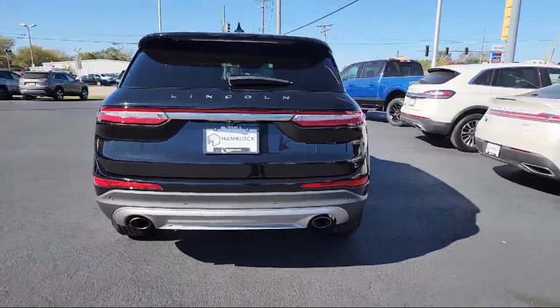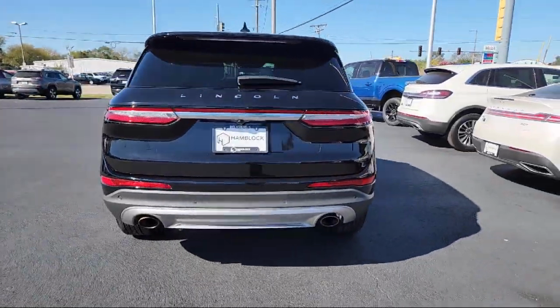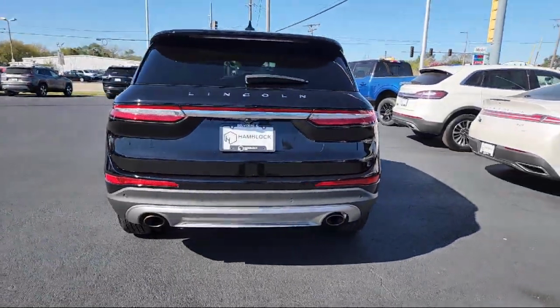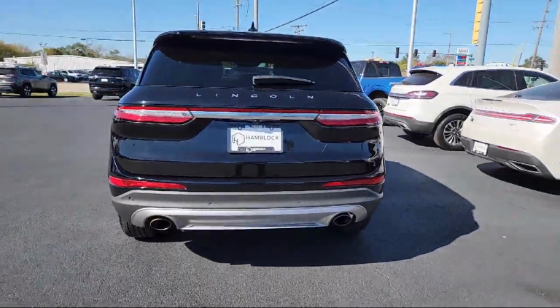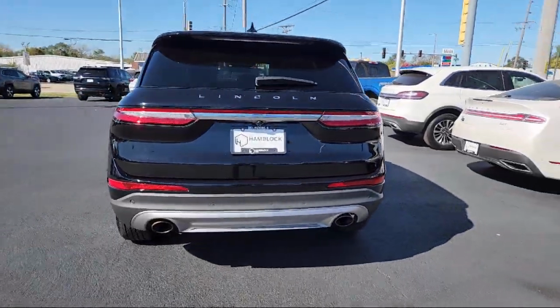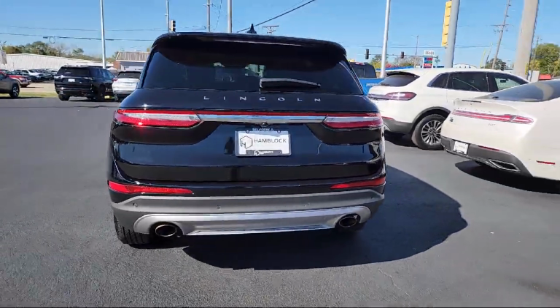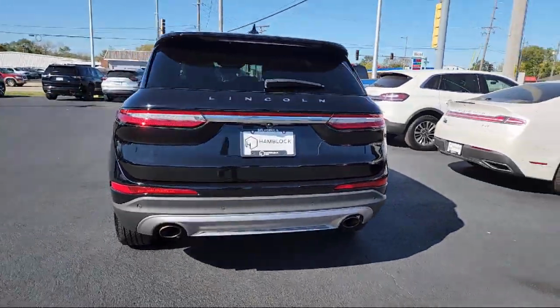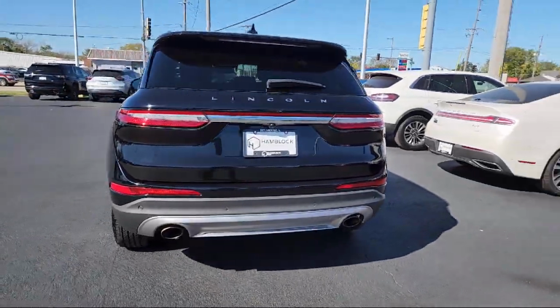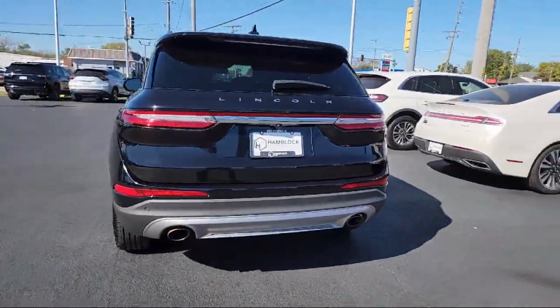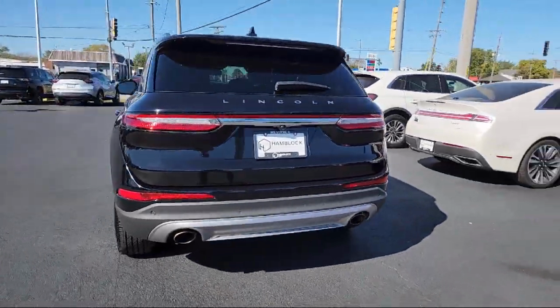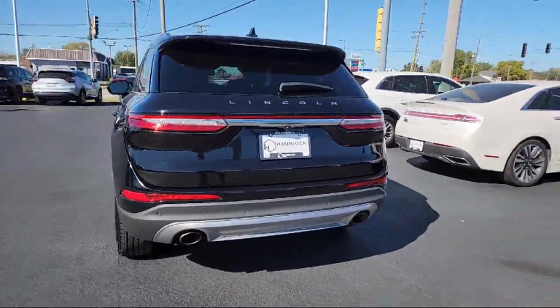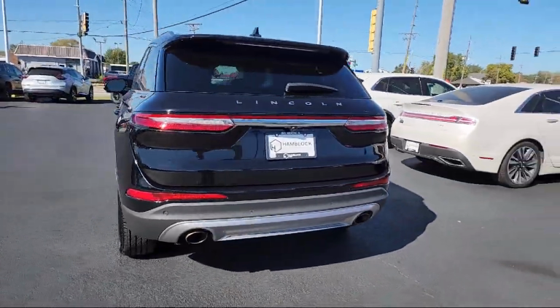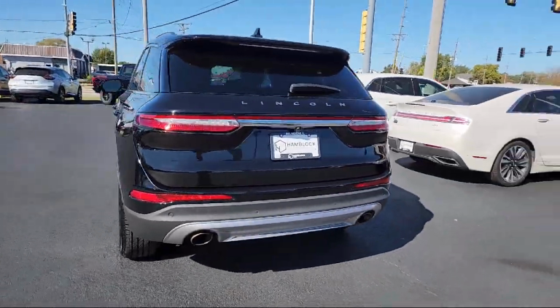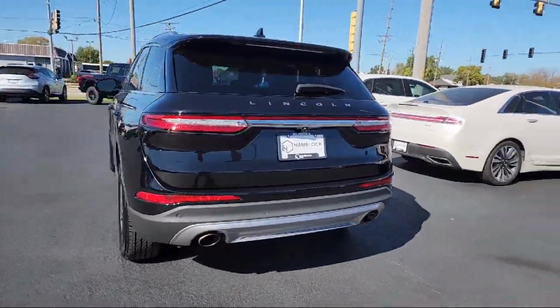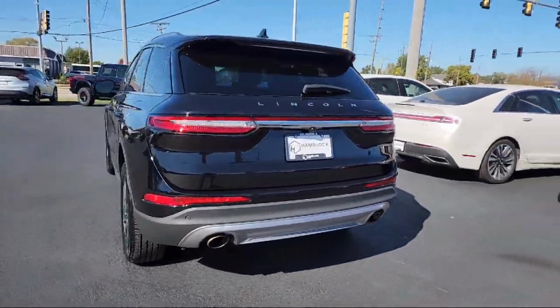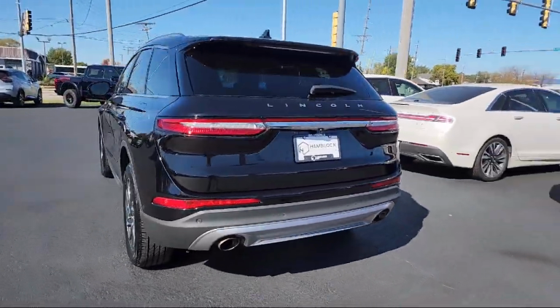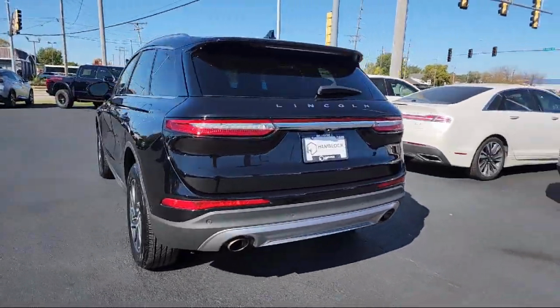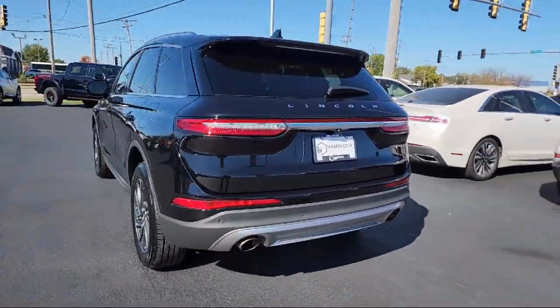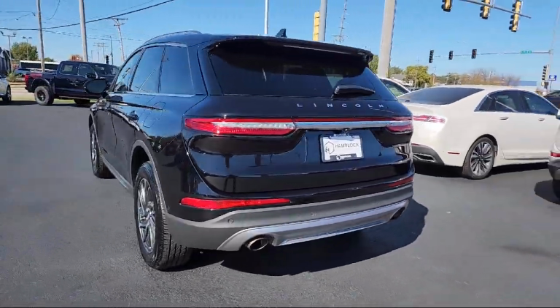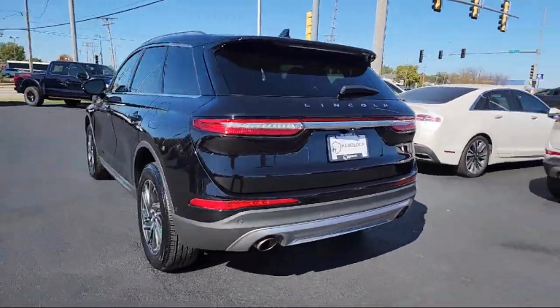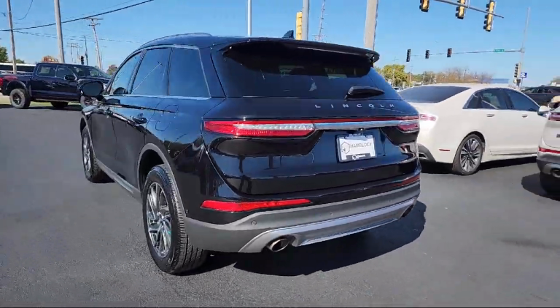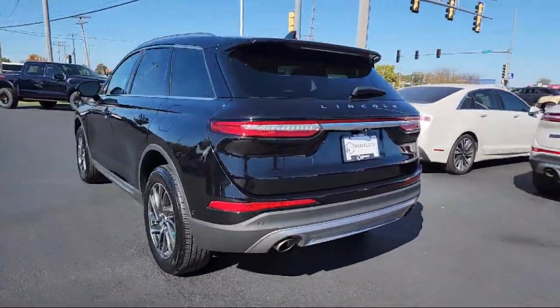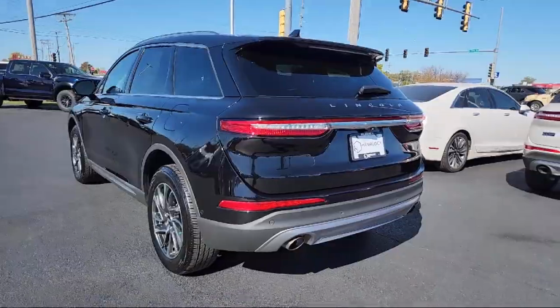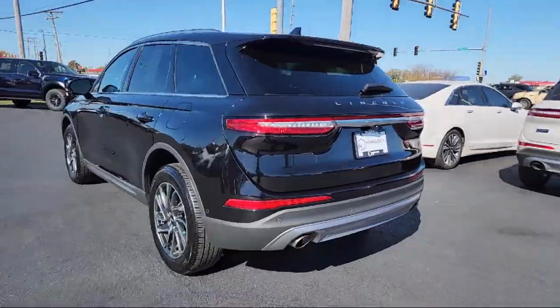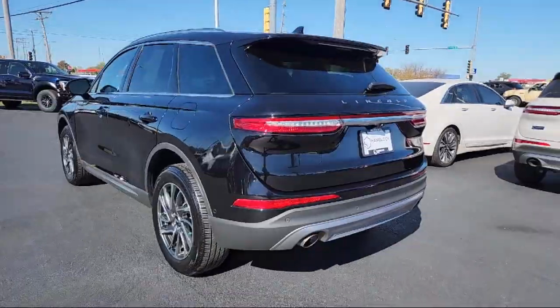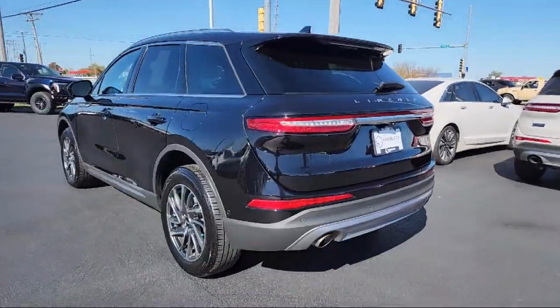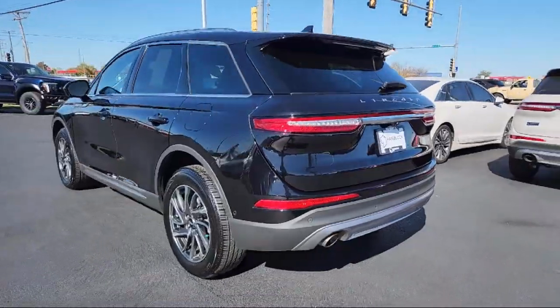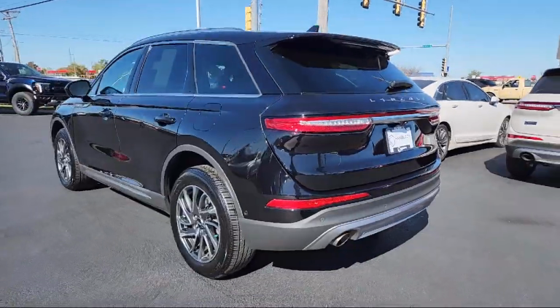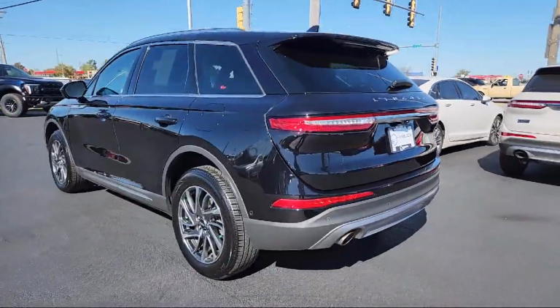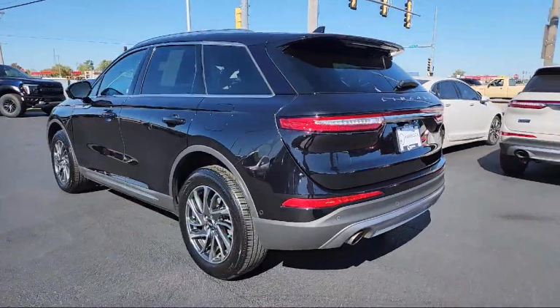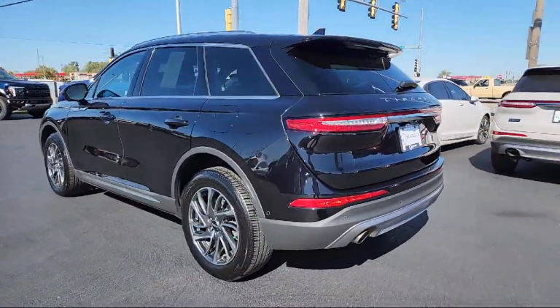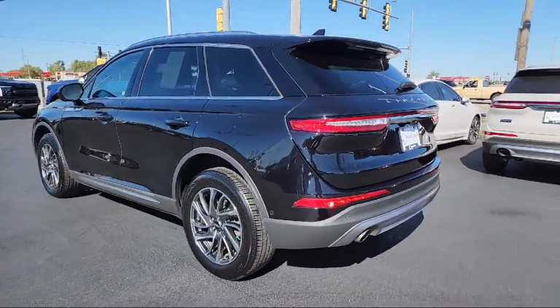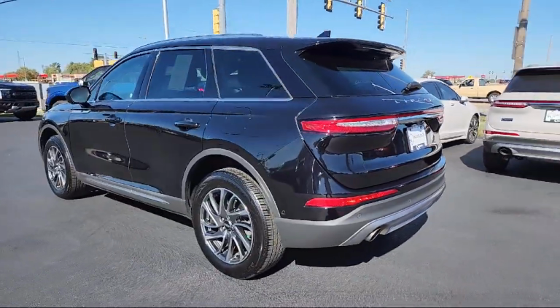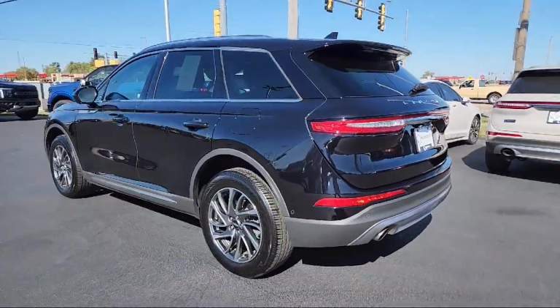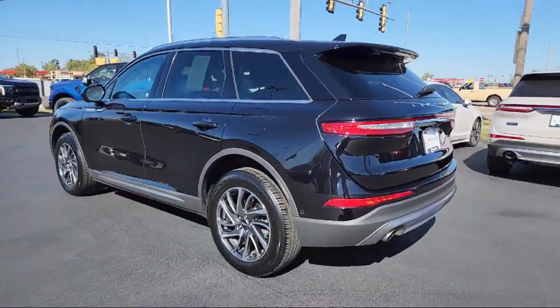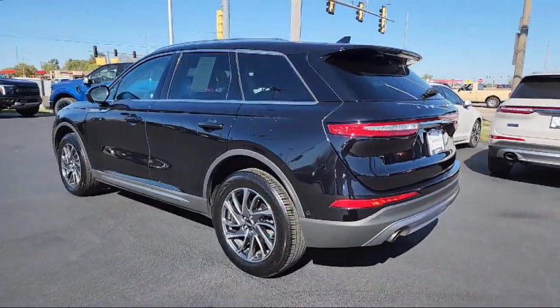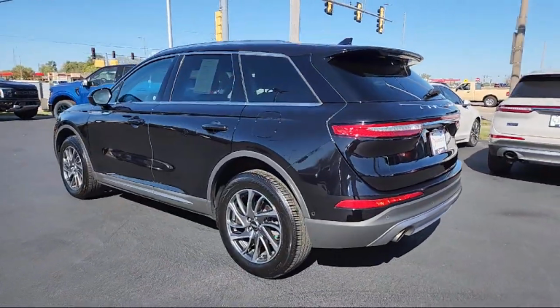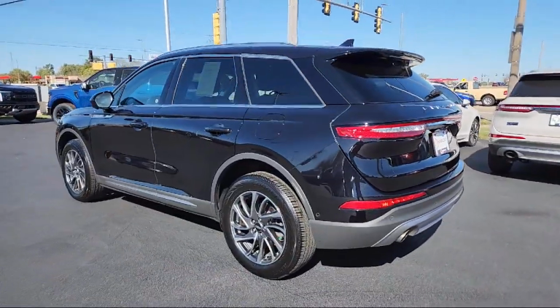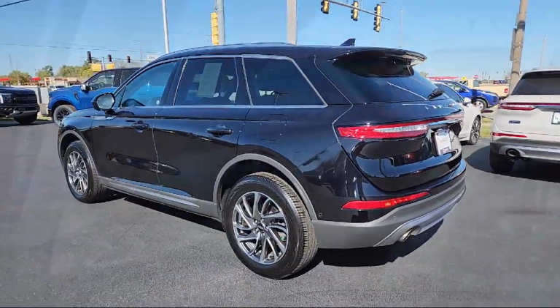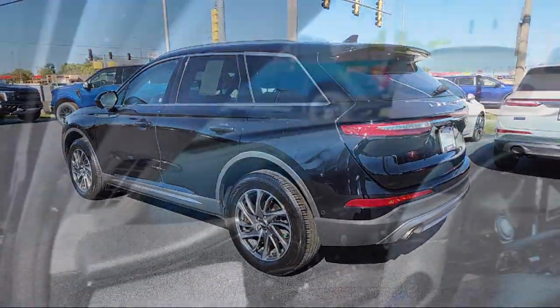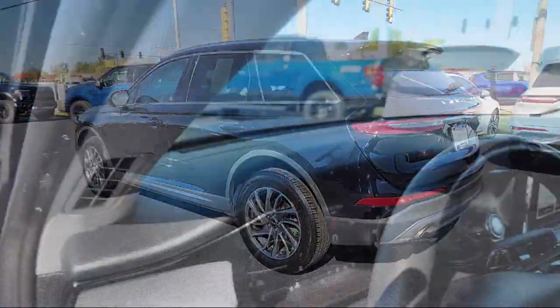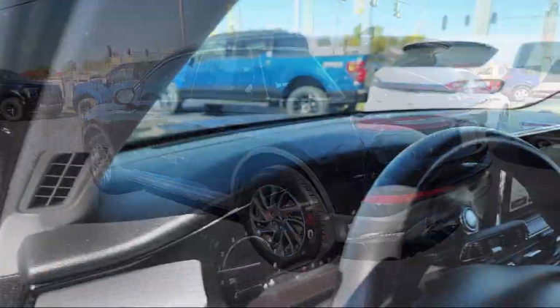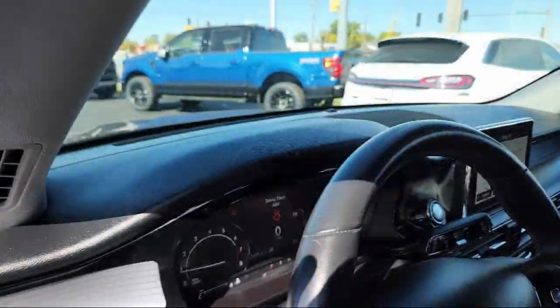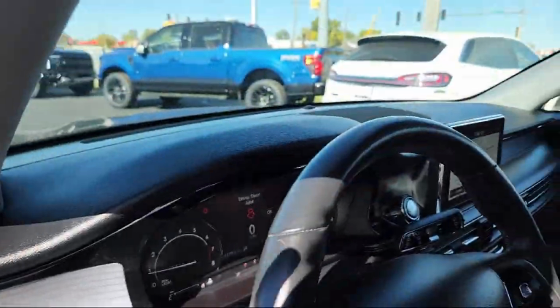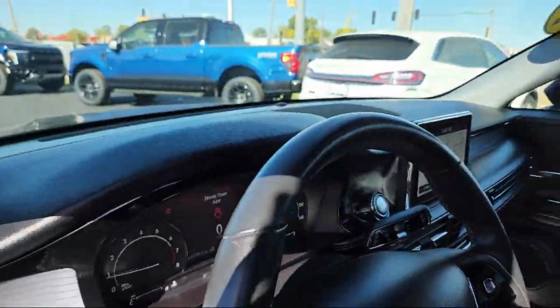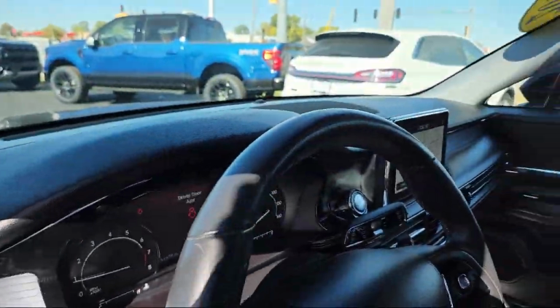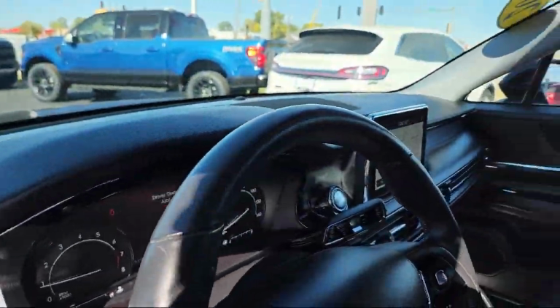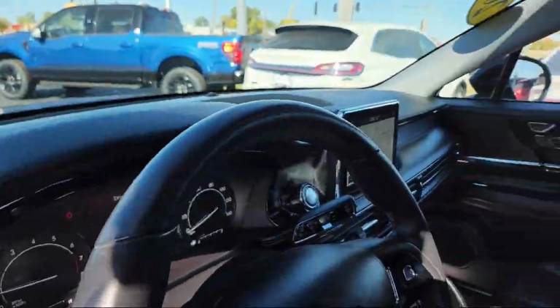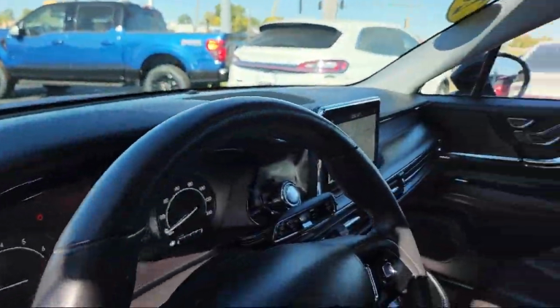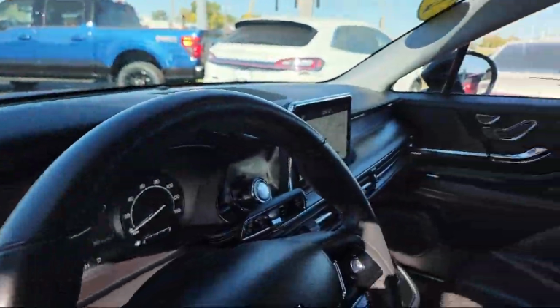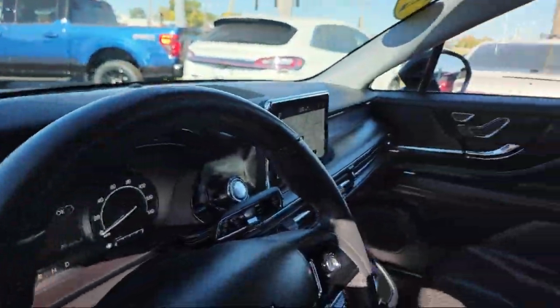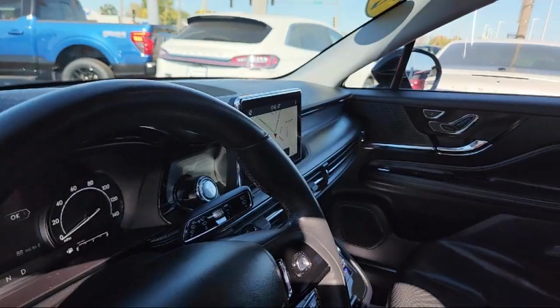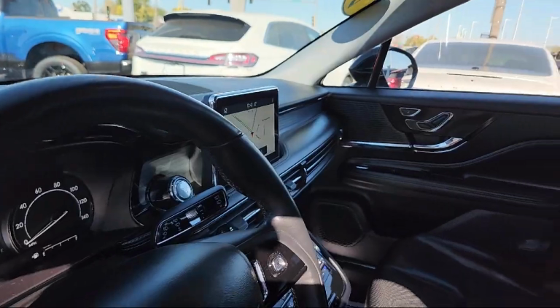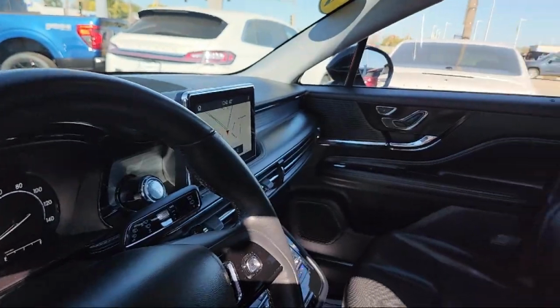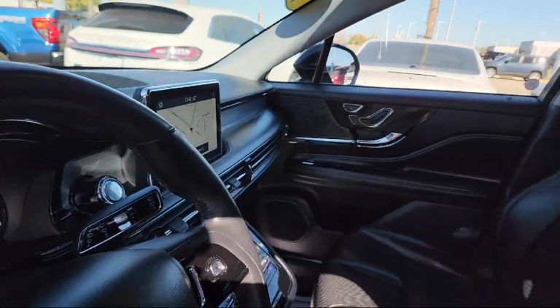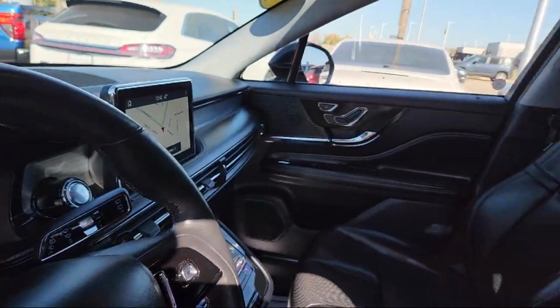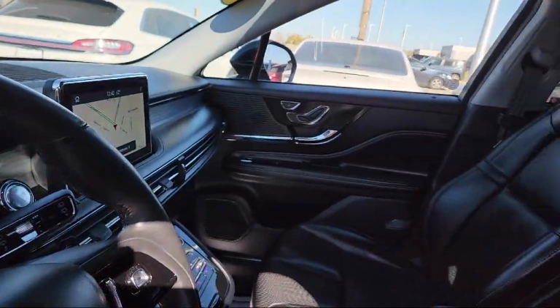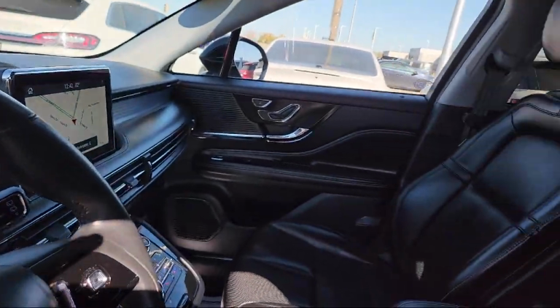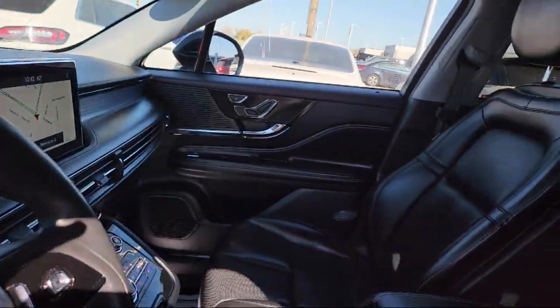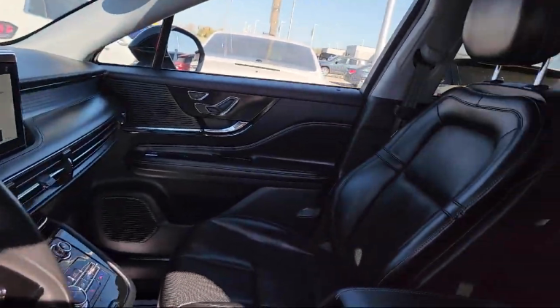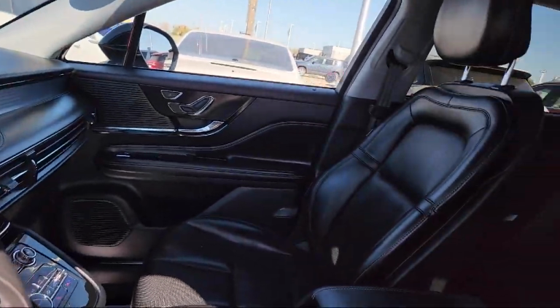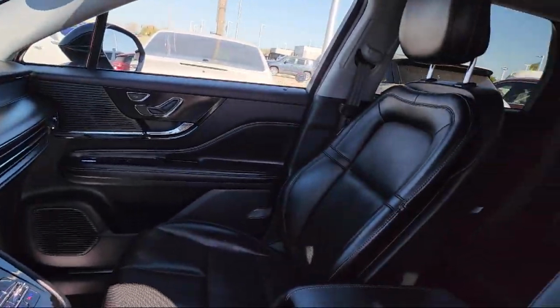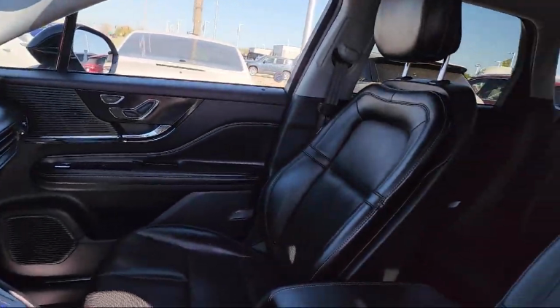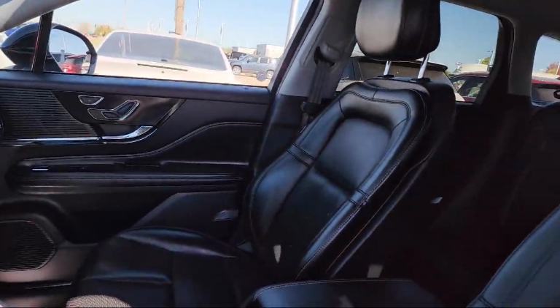It features a powerful and efficient turbocharged engine, remote trunk release, and has less than 45,000 miles on the odometer.